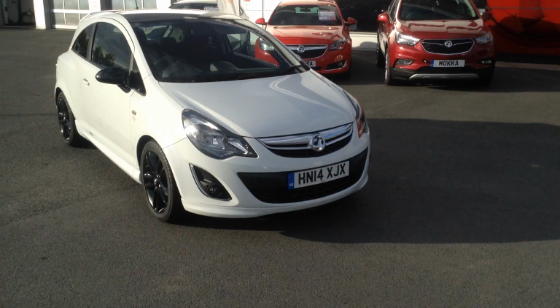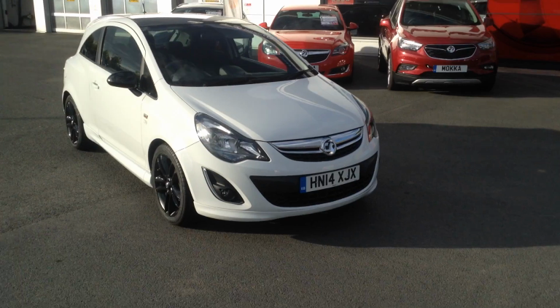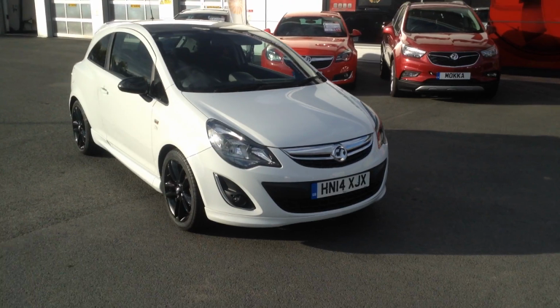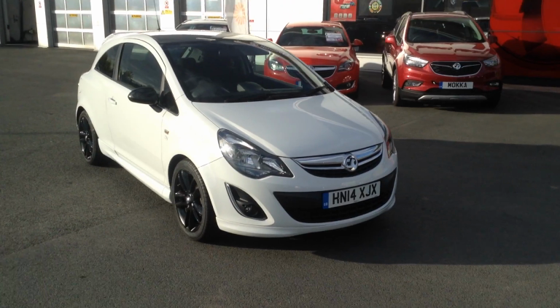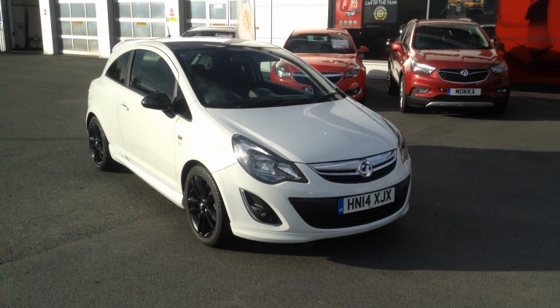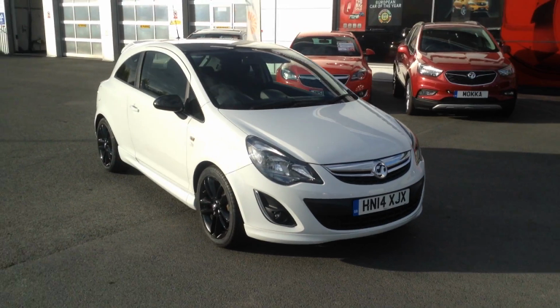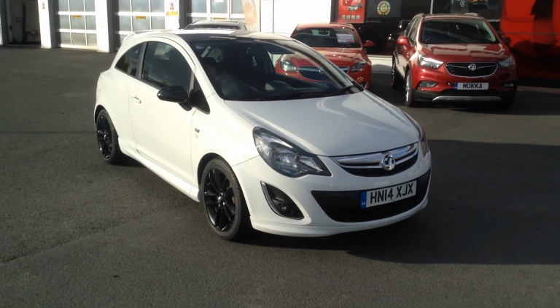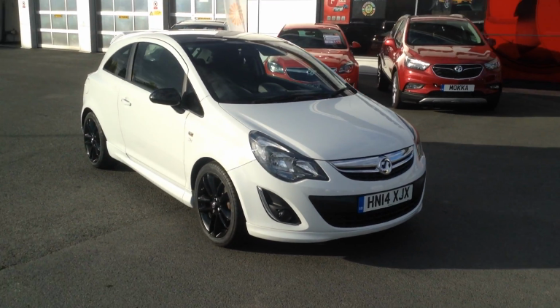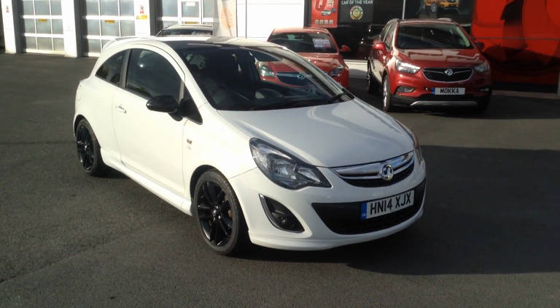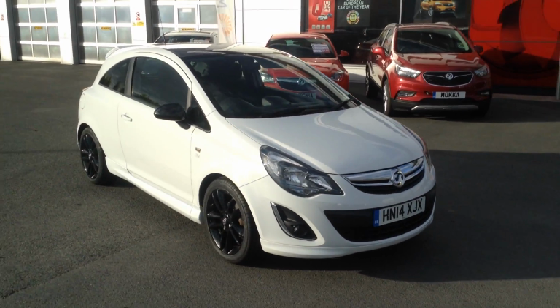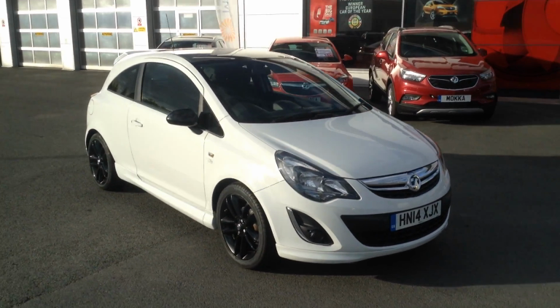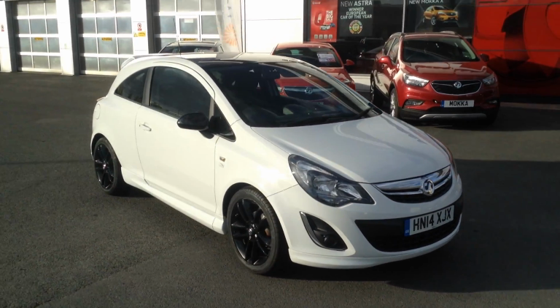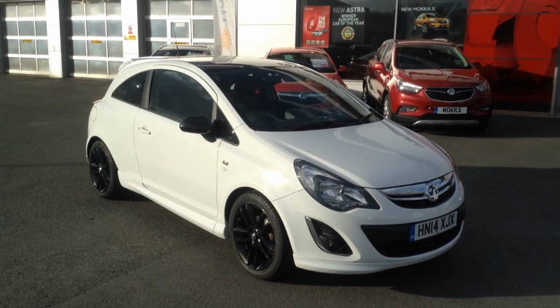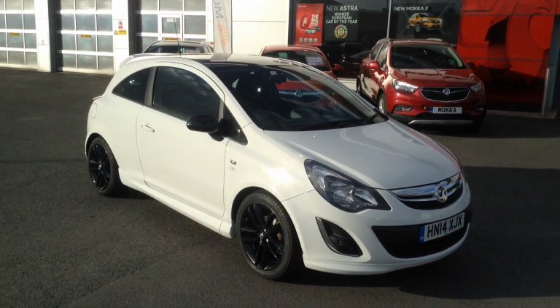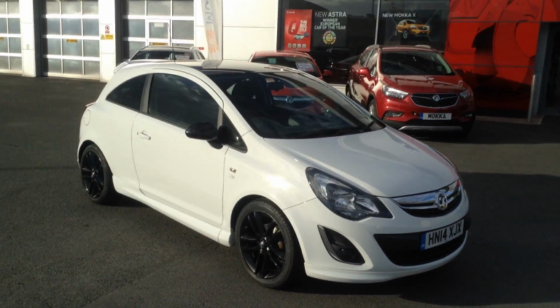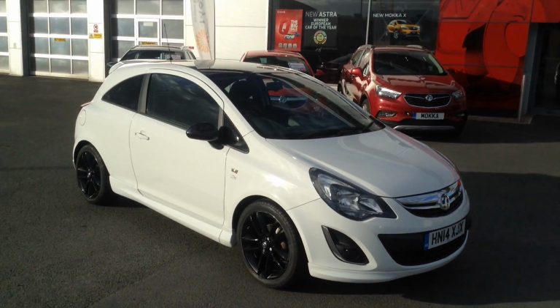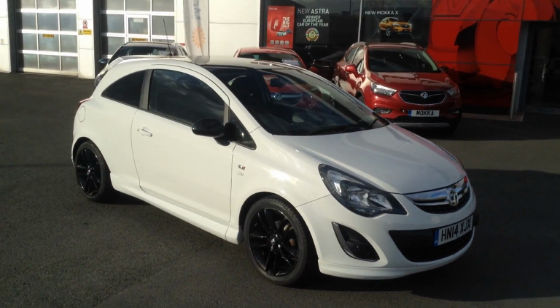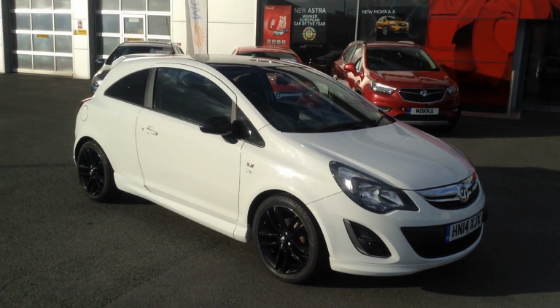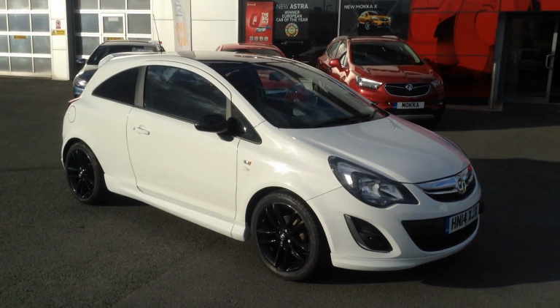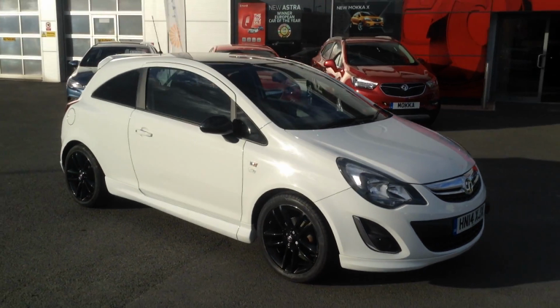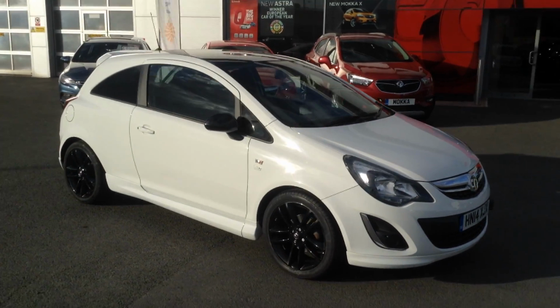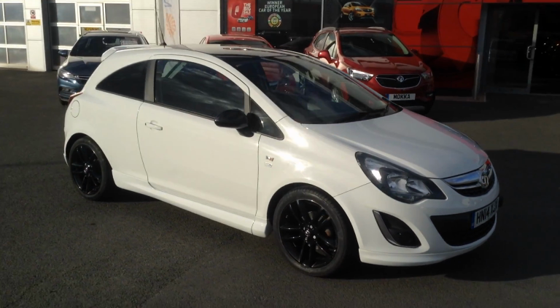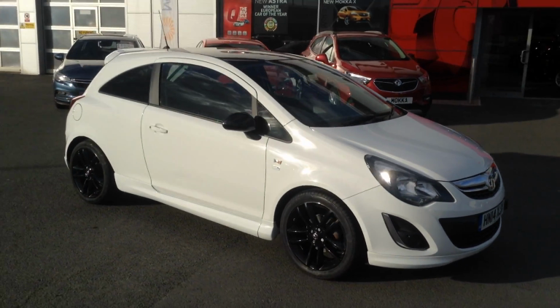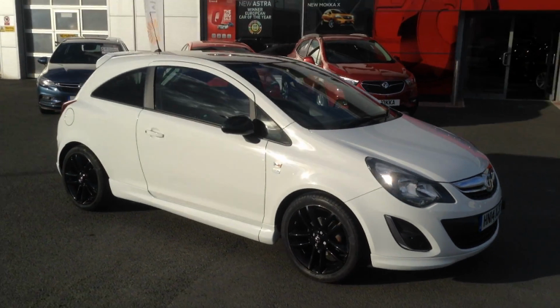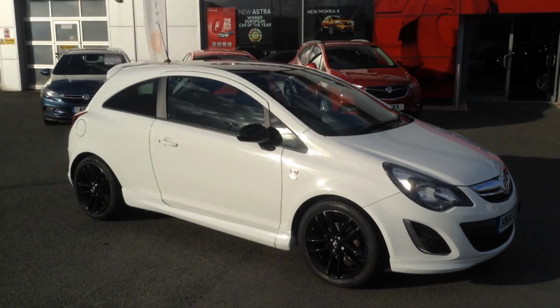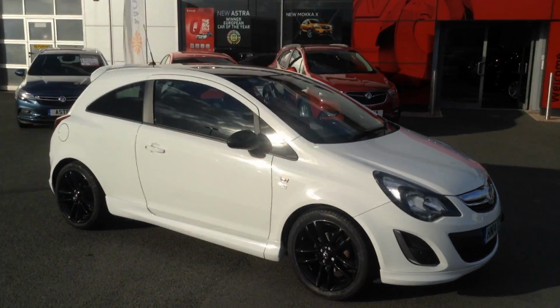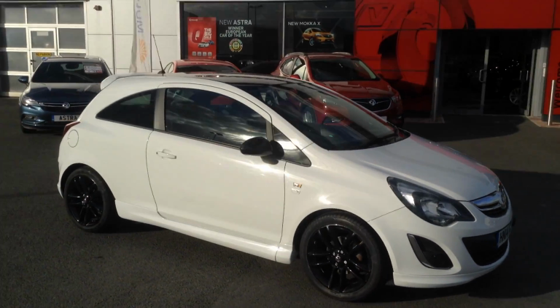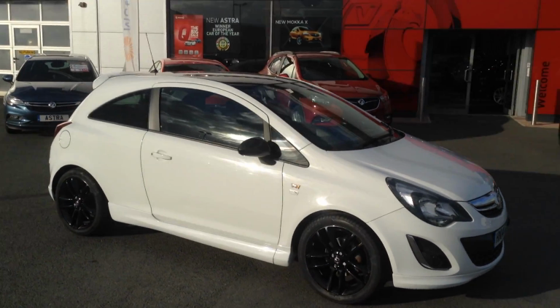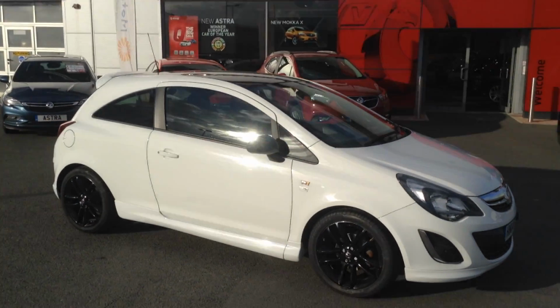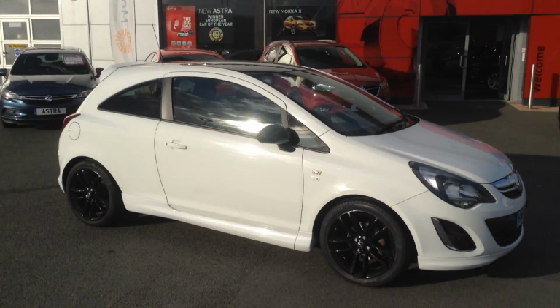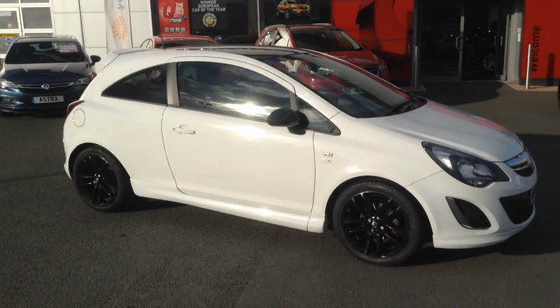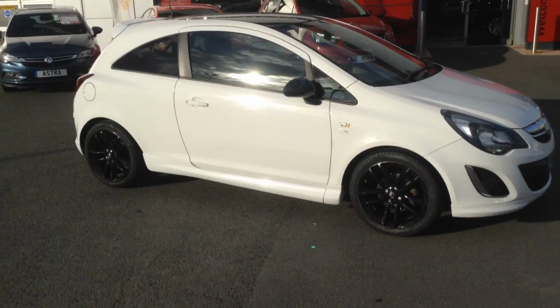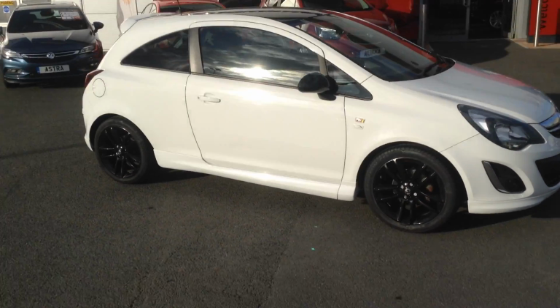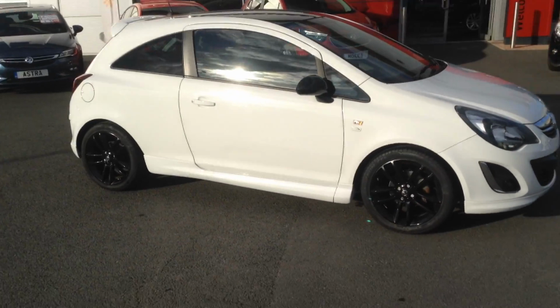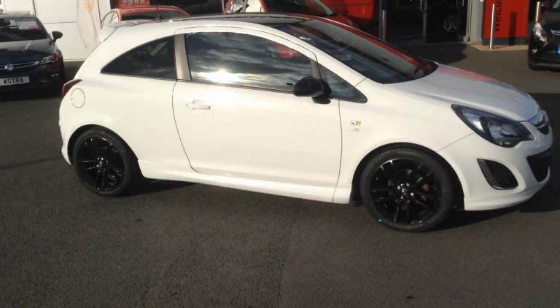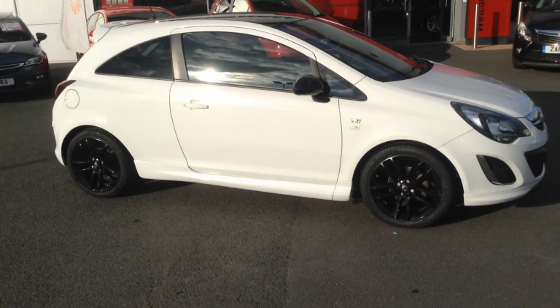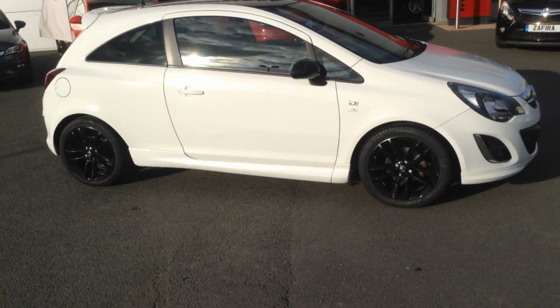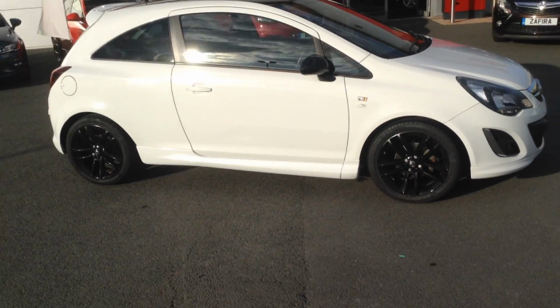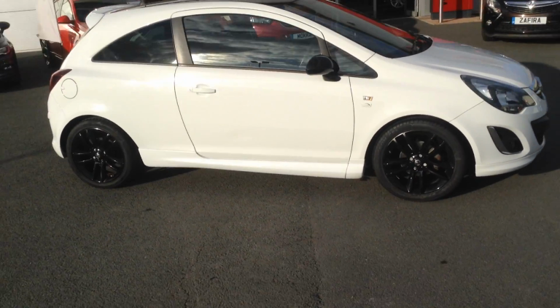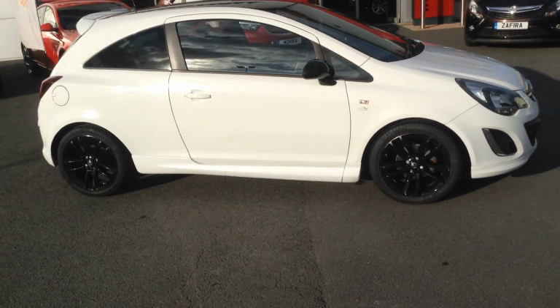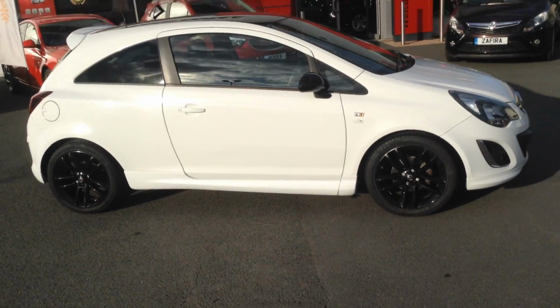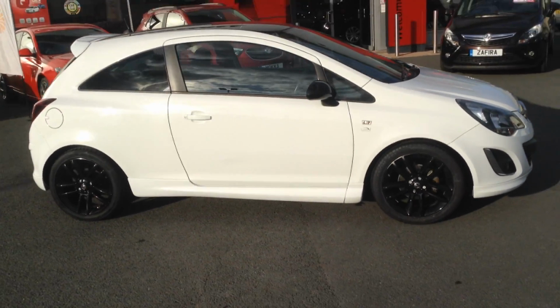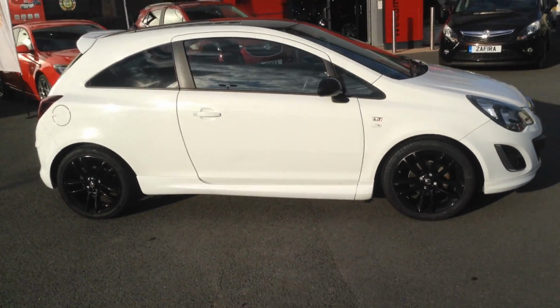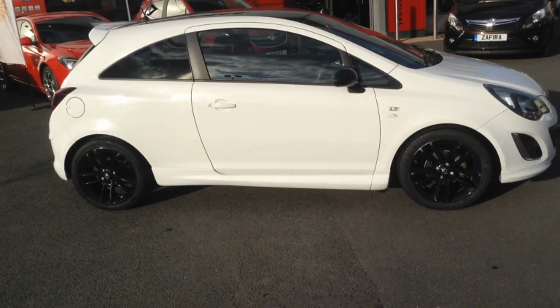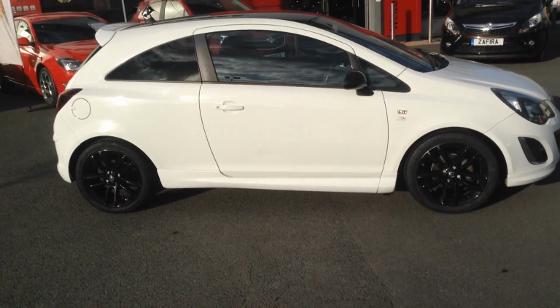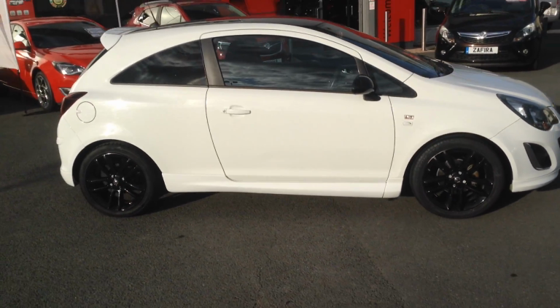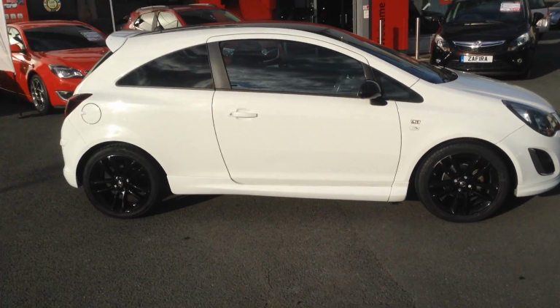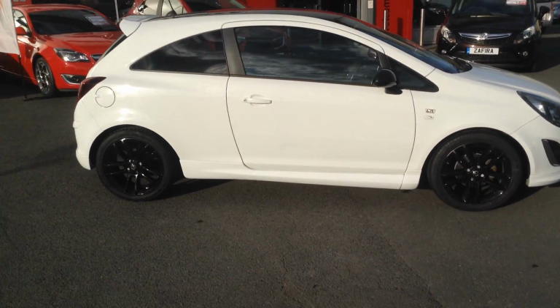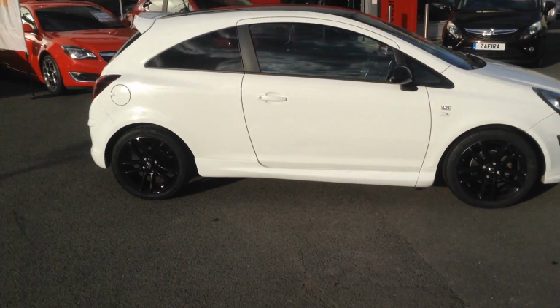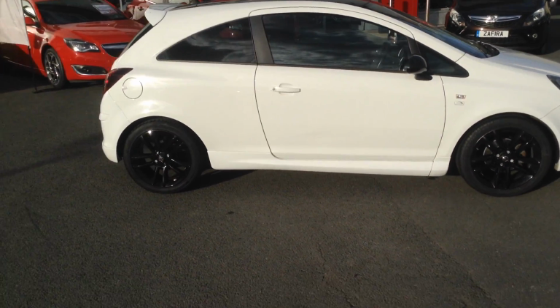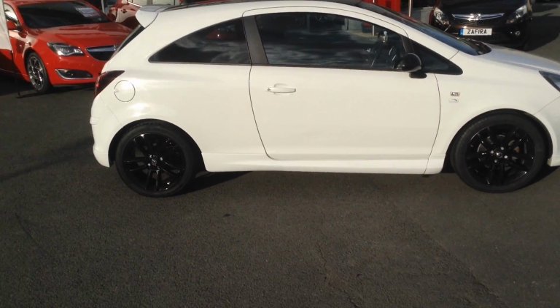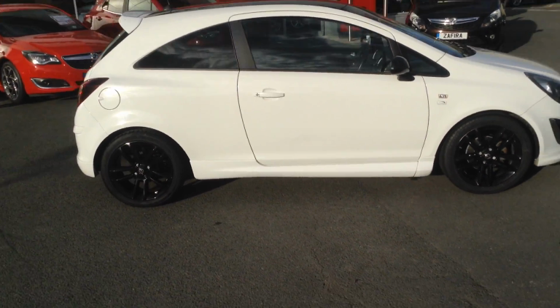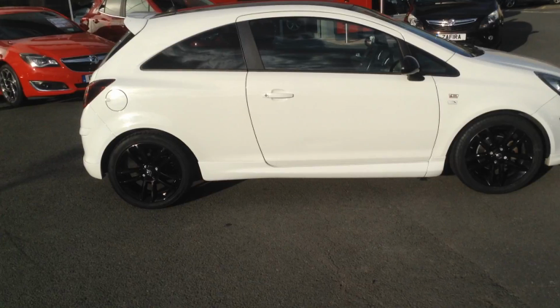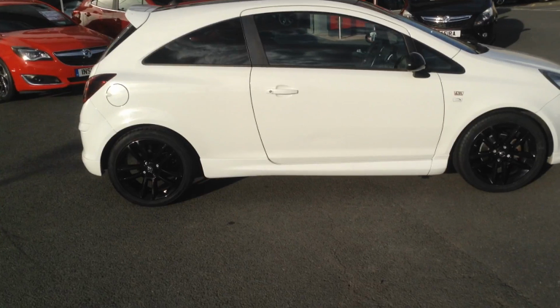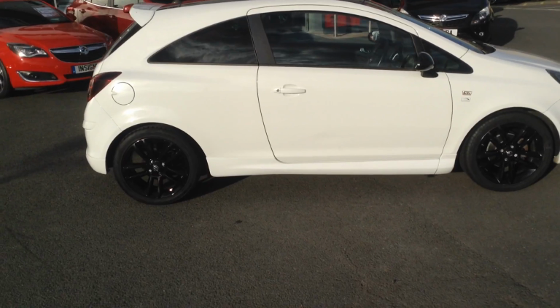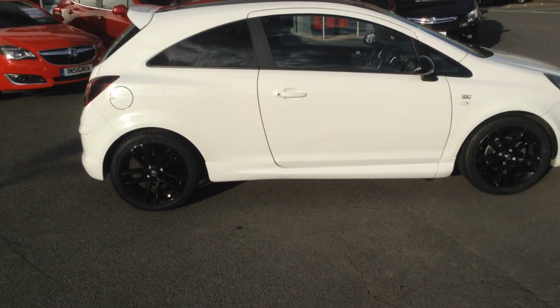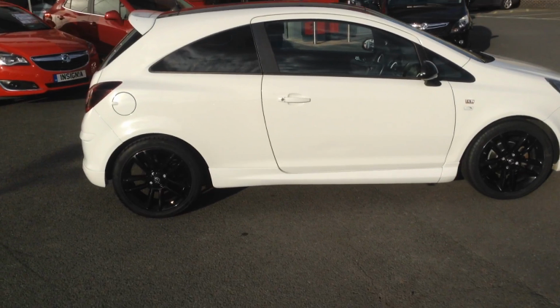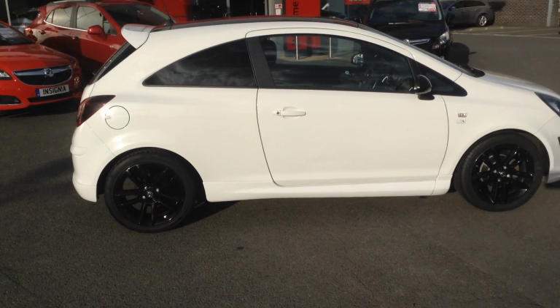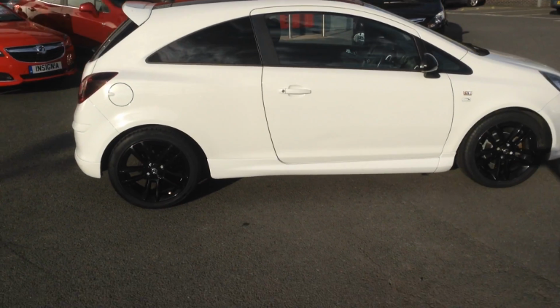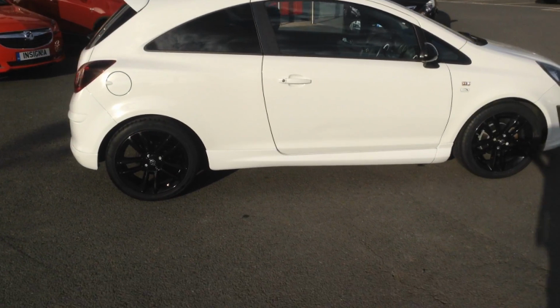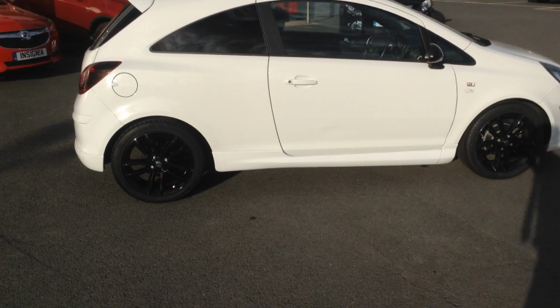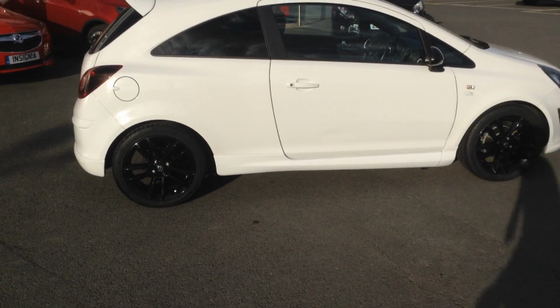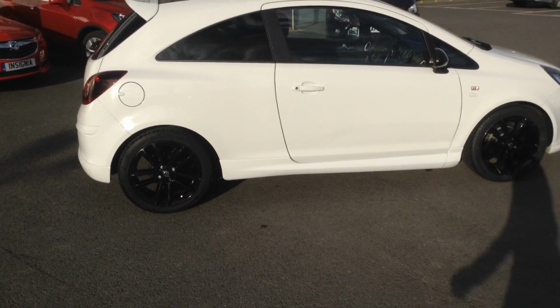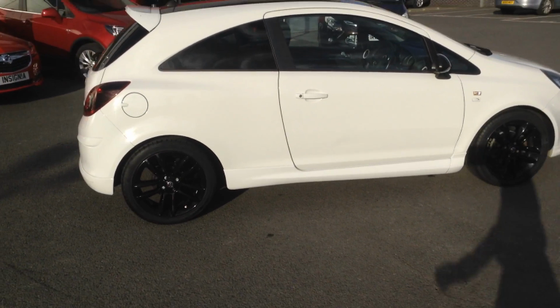Welcome to Bayless Fox in Hereford. The car we're looking at here is a 14 plate Corsa 1.2 limited edition.